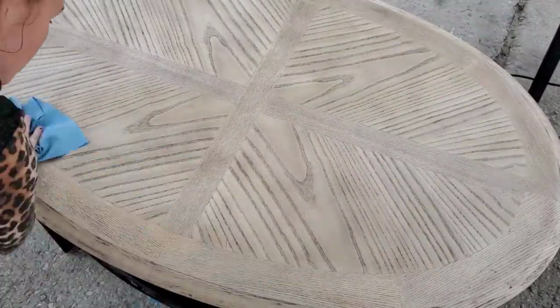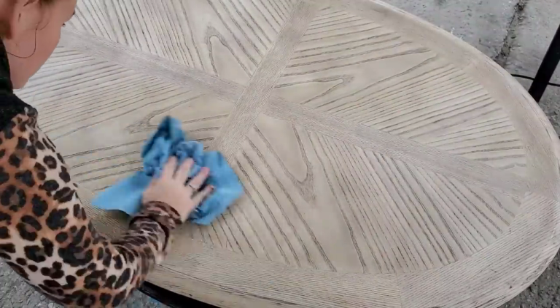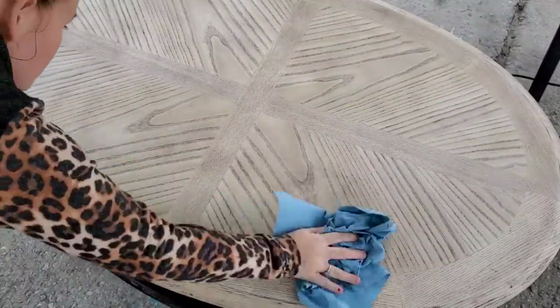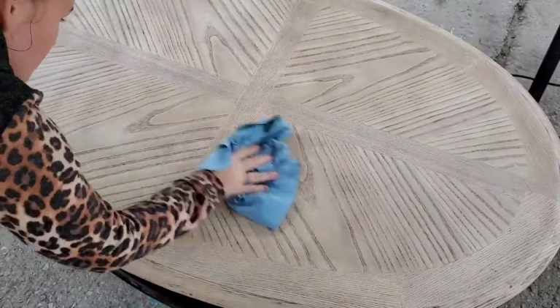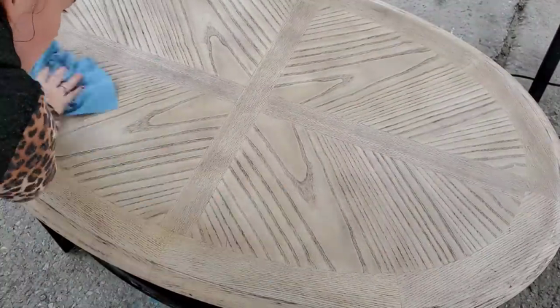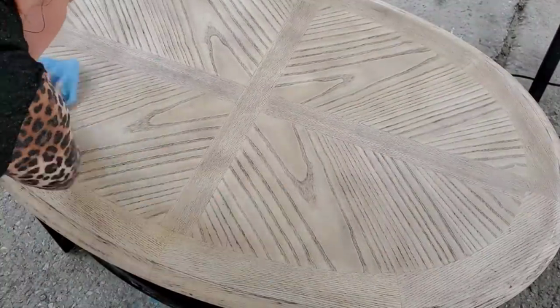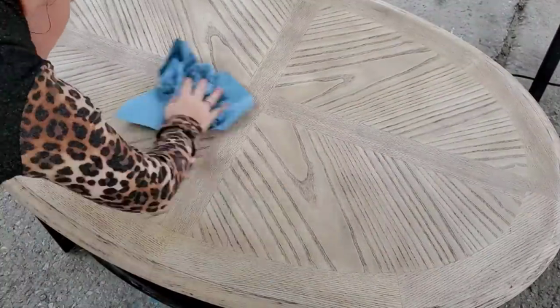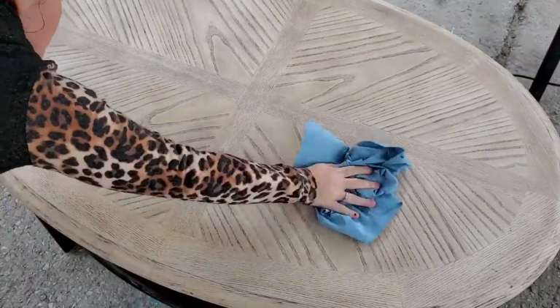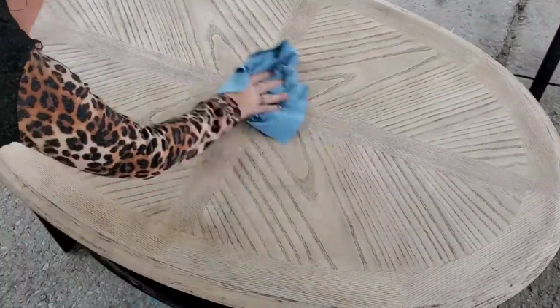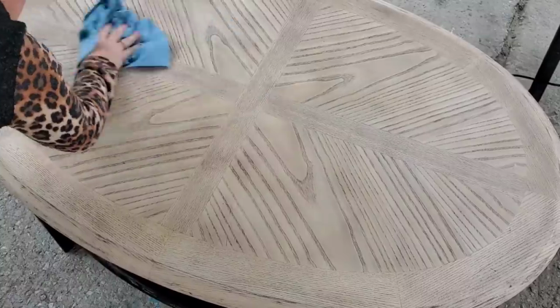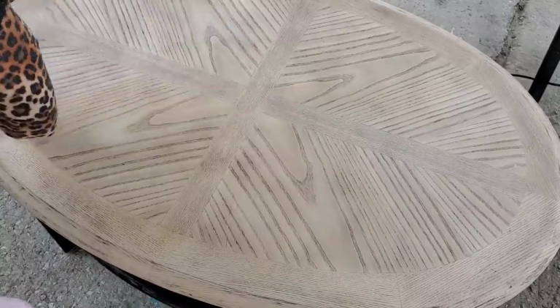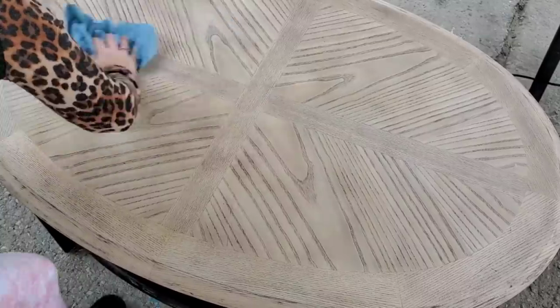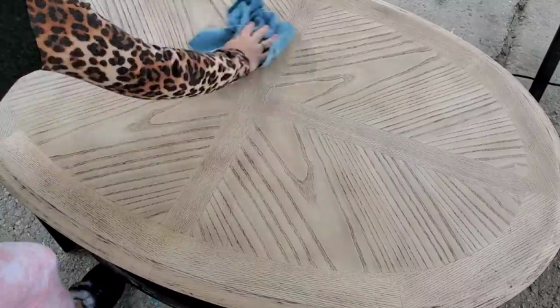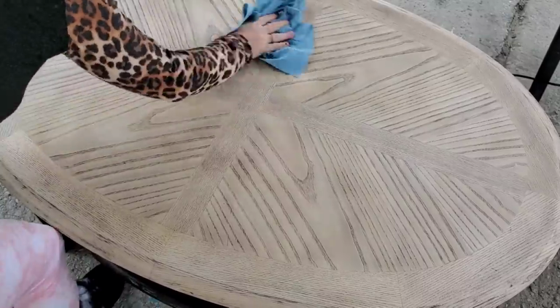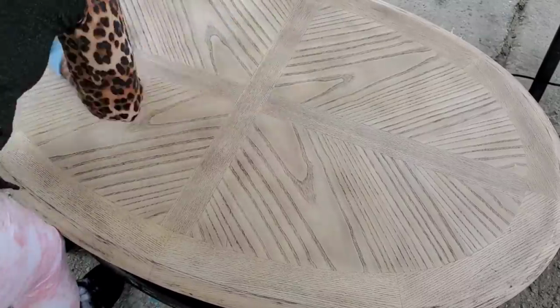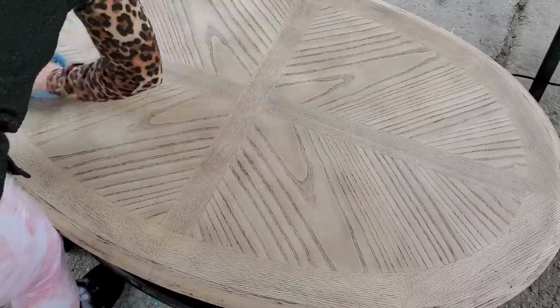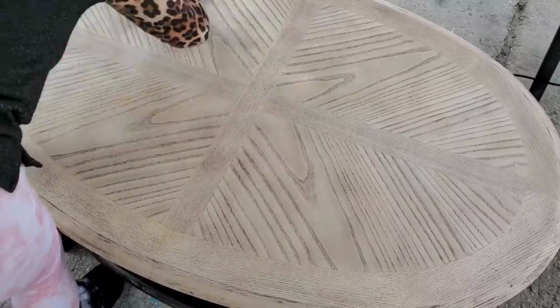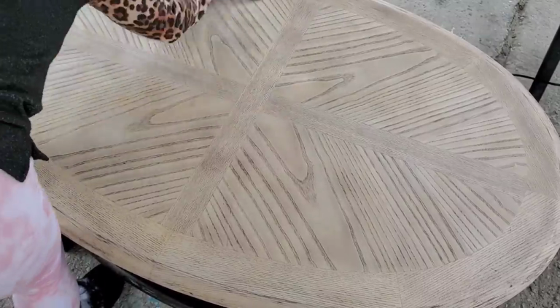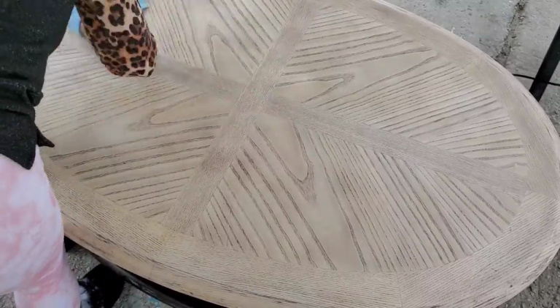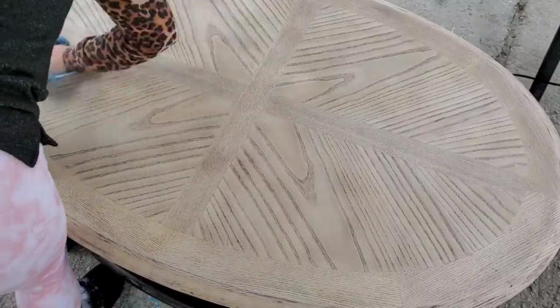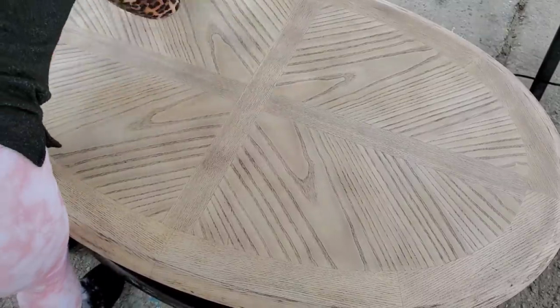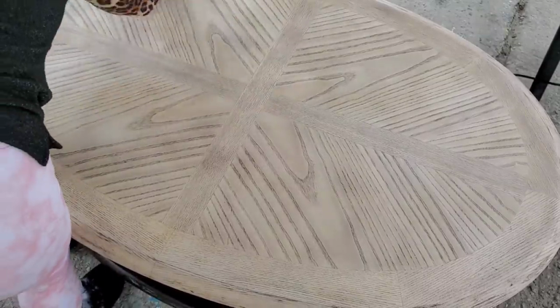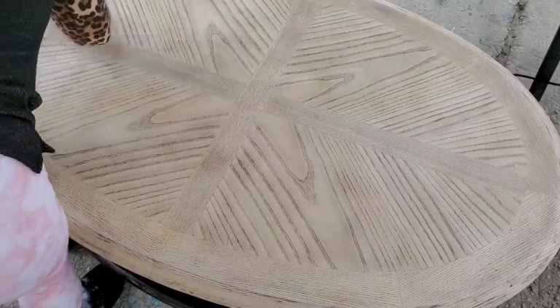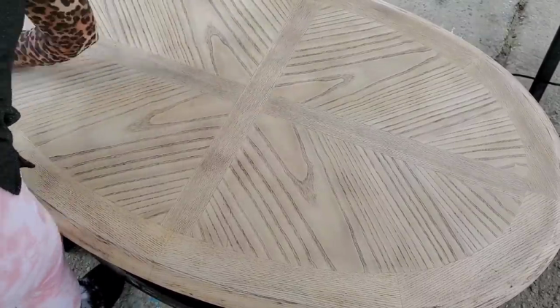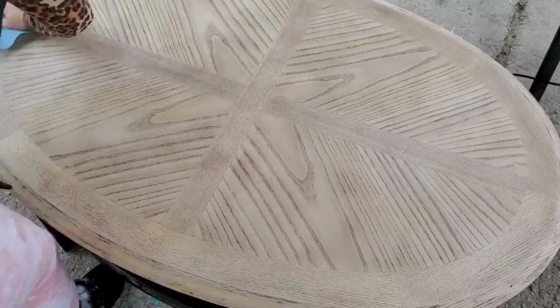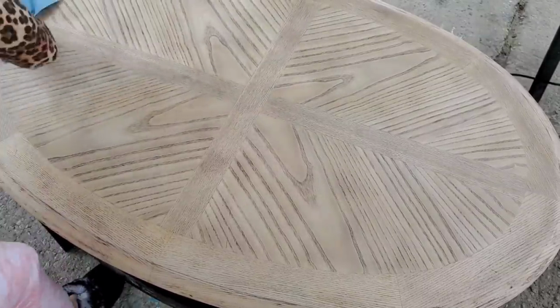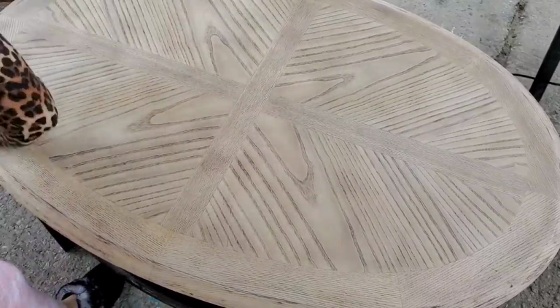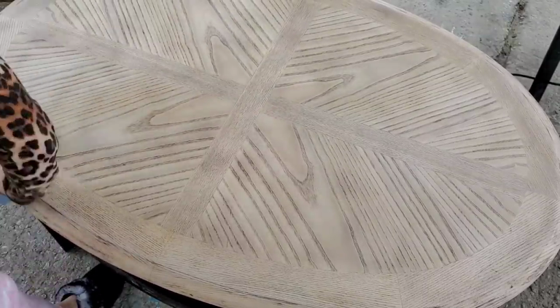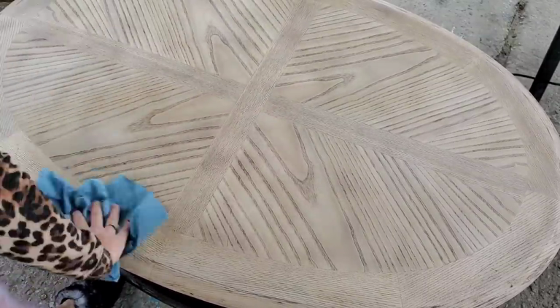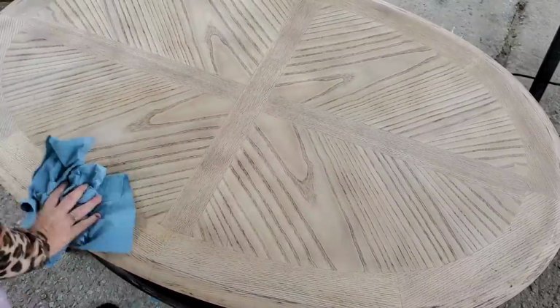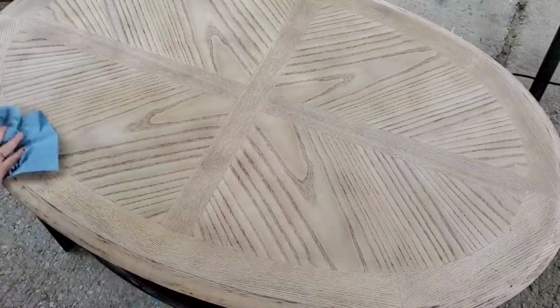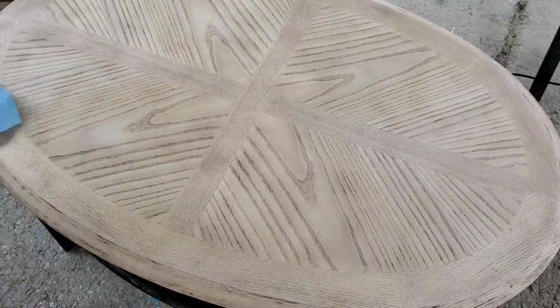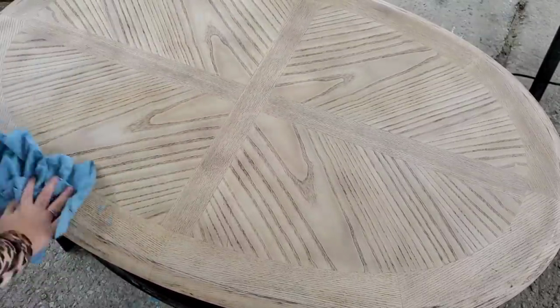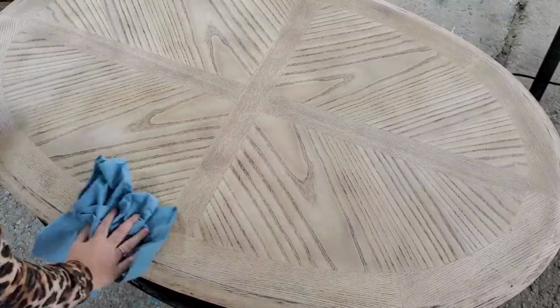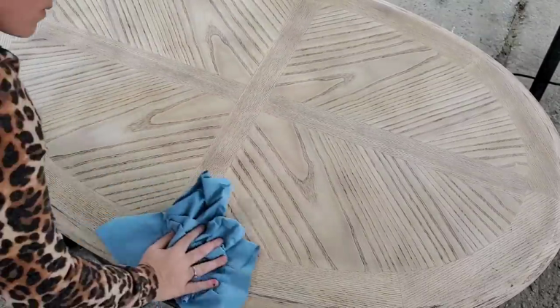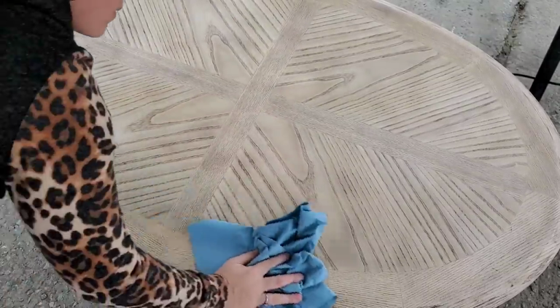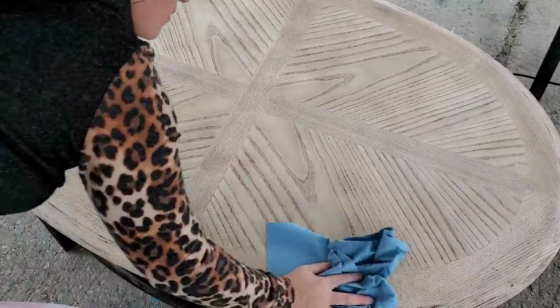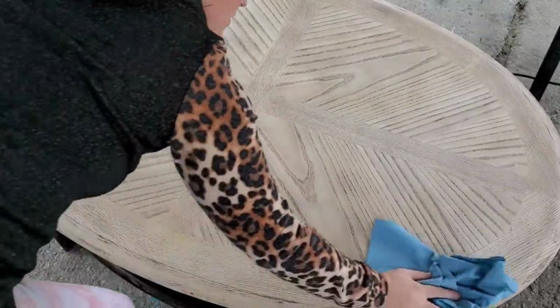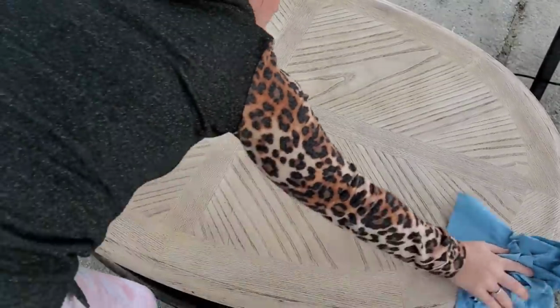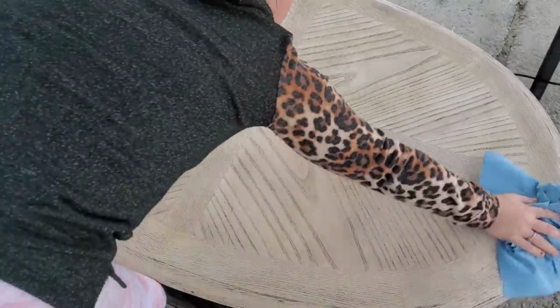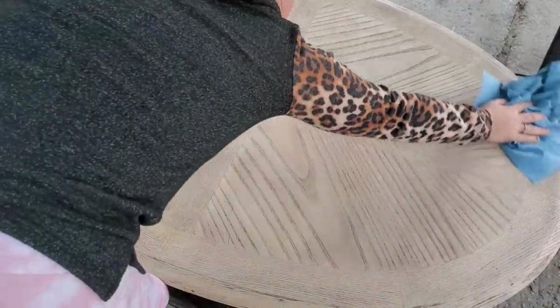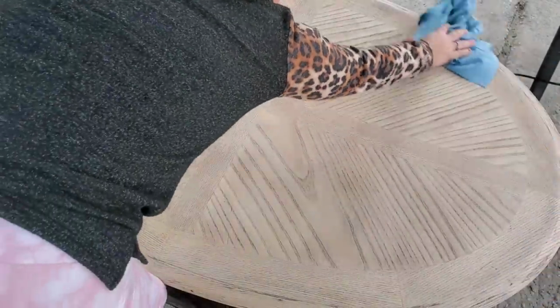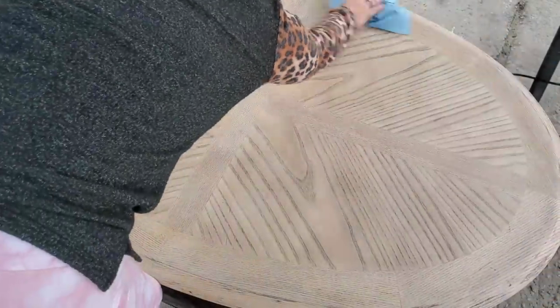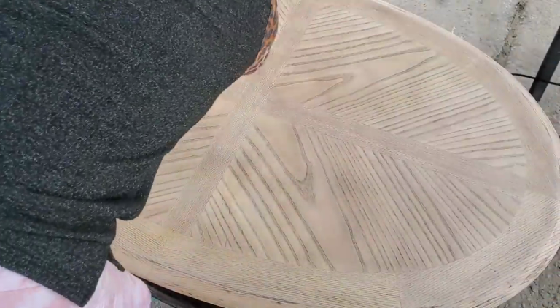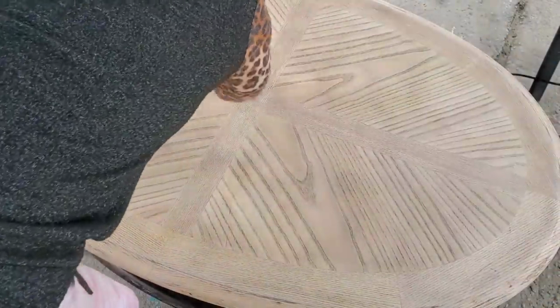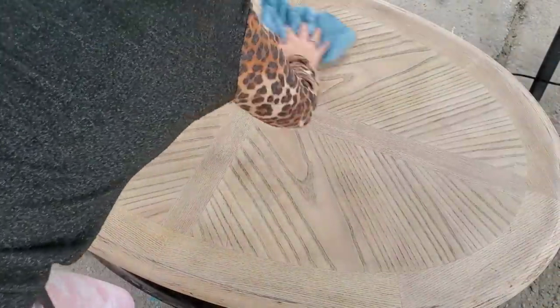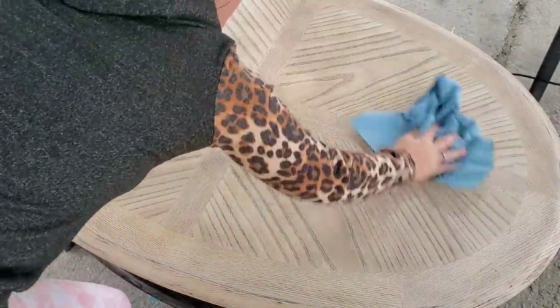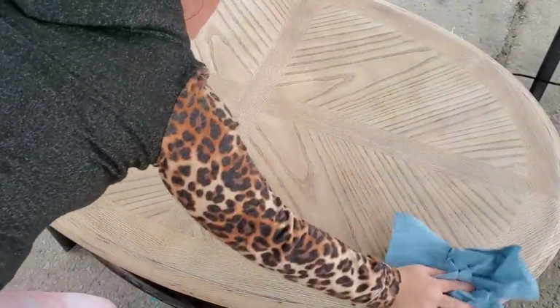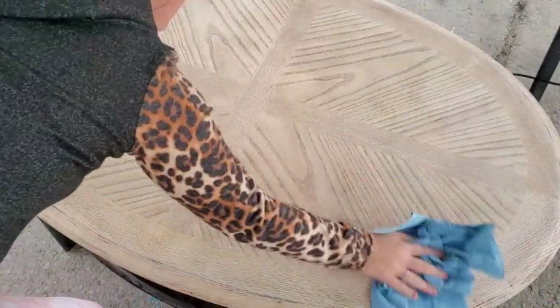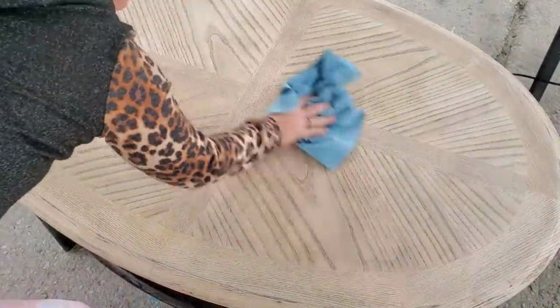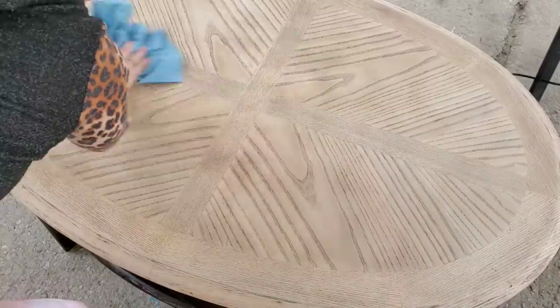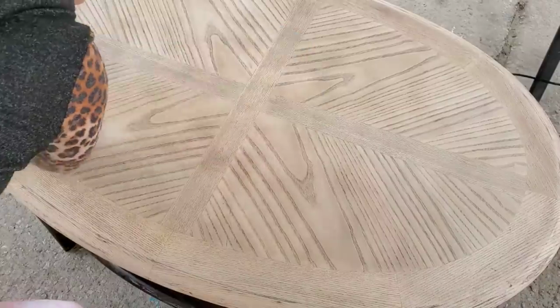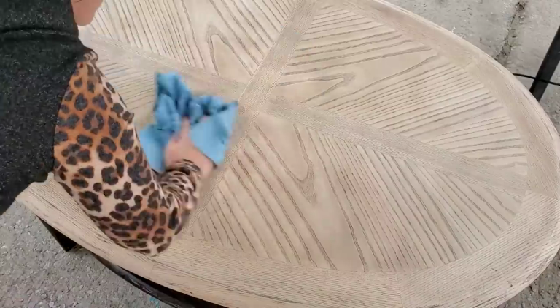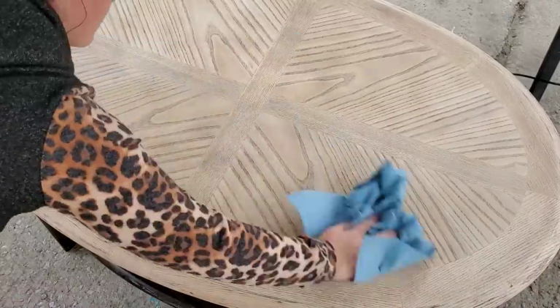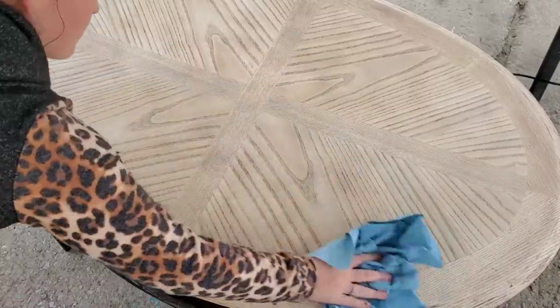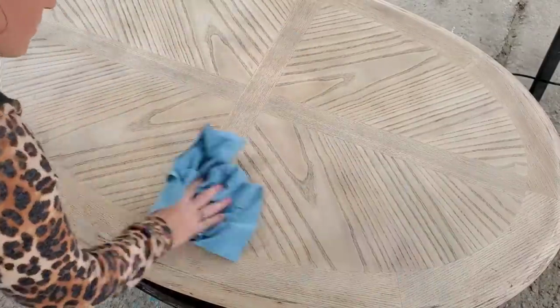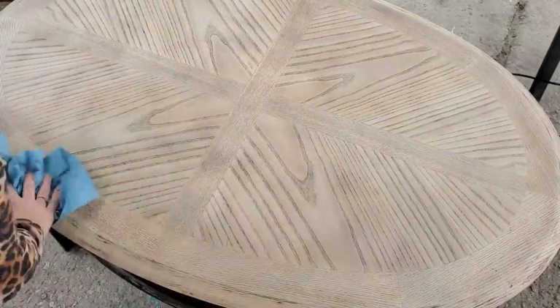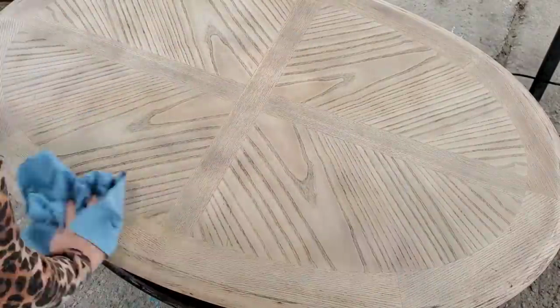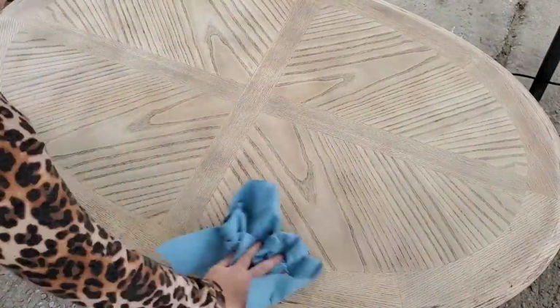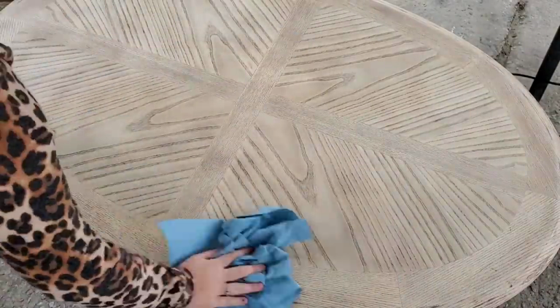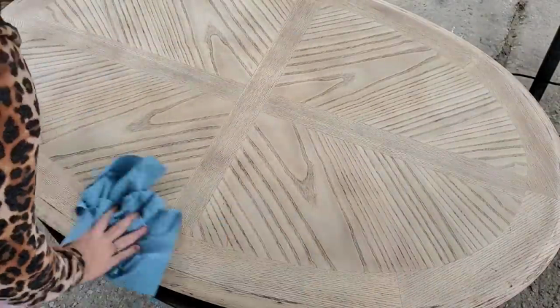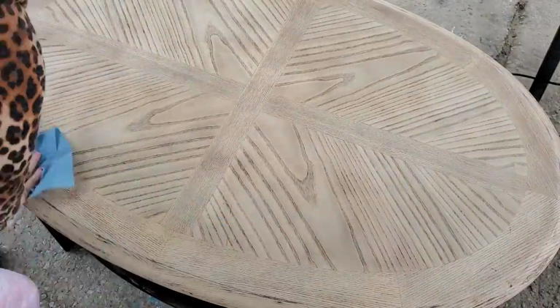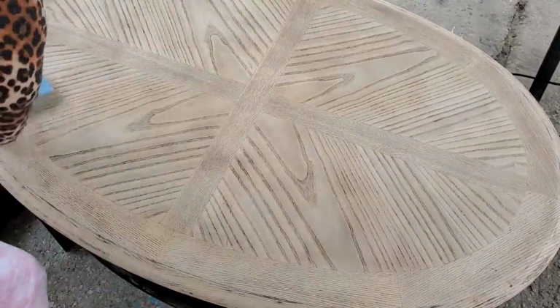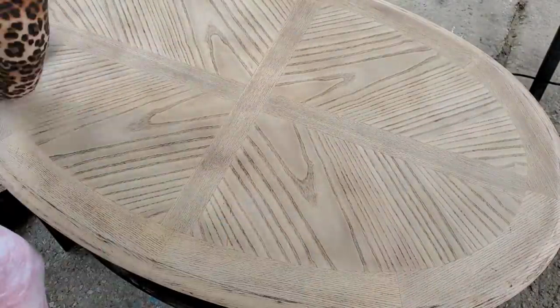Right here I'm just quickly wiping the table clean to make sure there's no dust or anything left over, because in just a moment I'm going to go ahead and start staining the top.